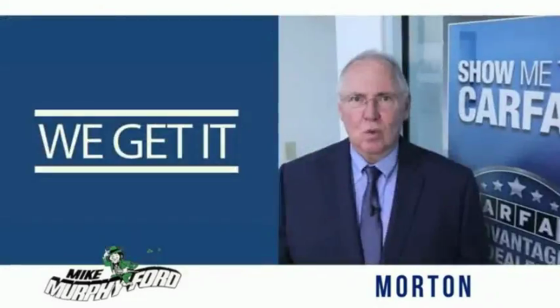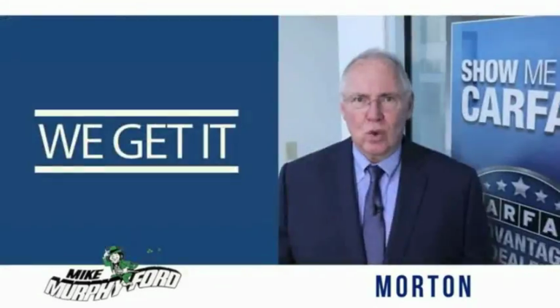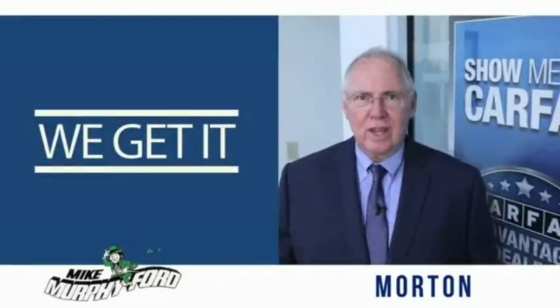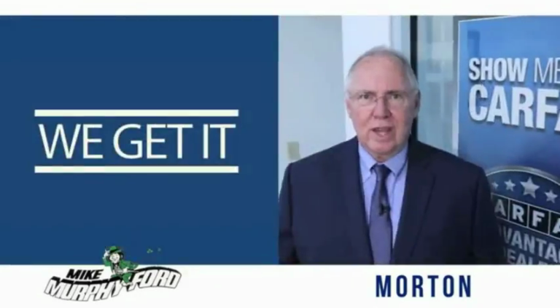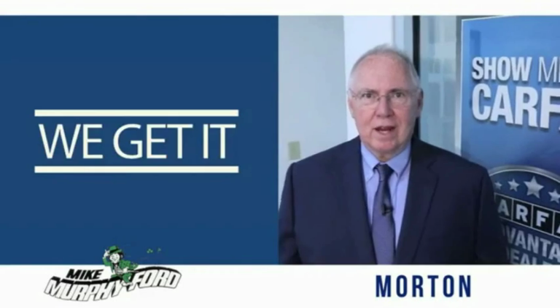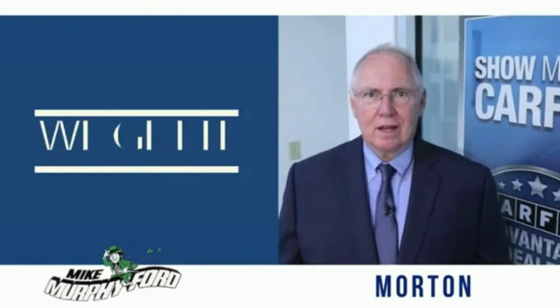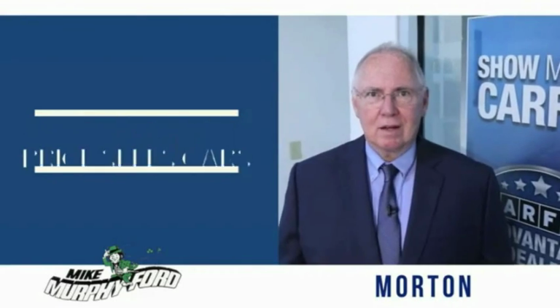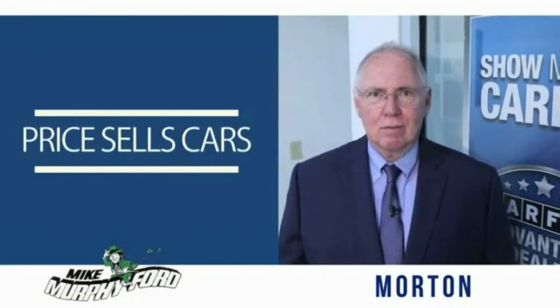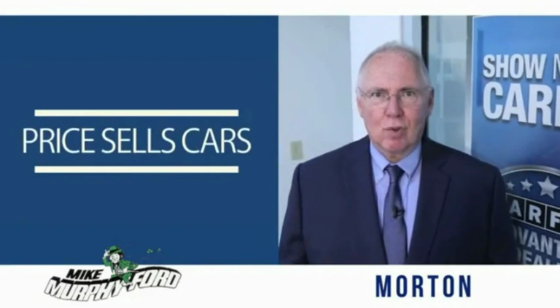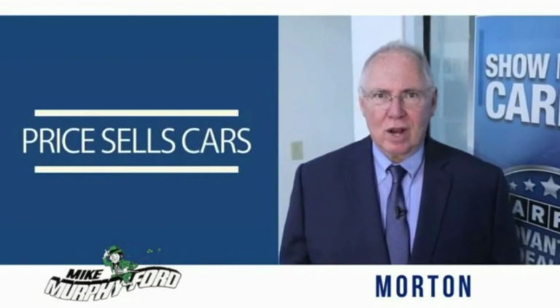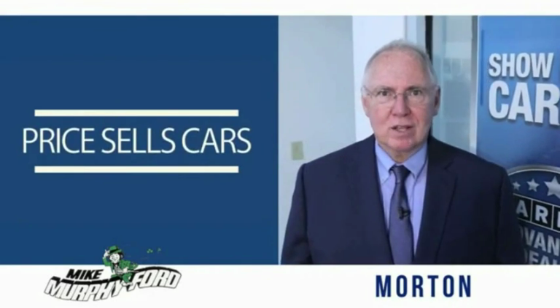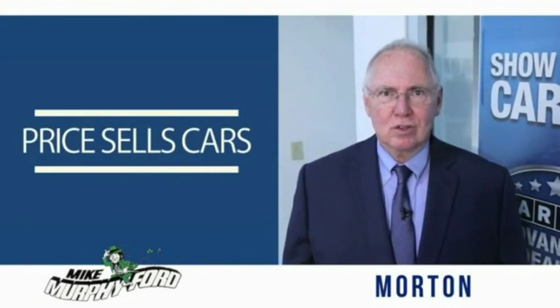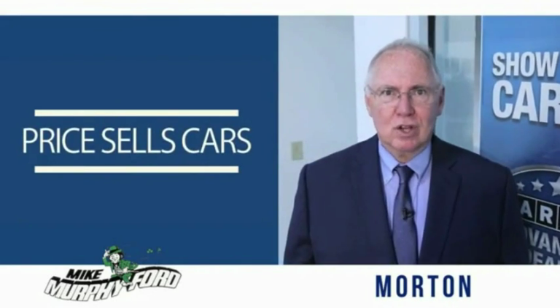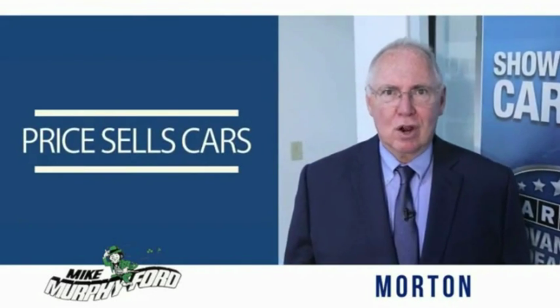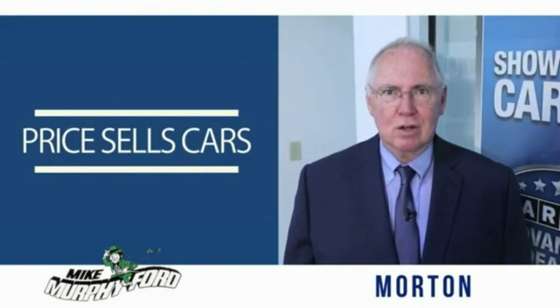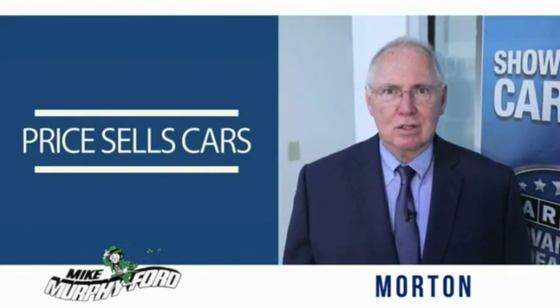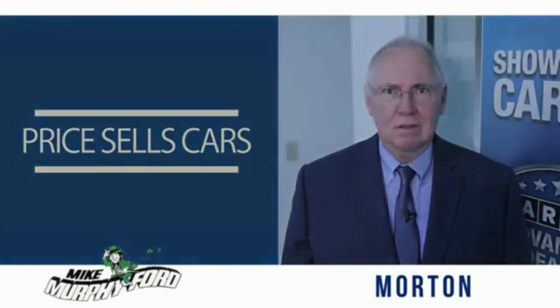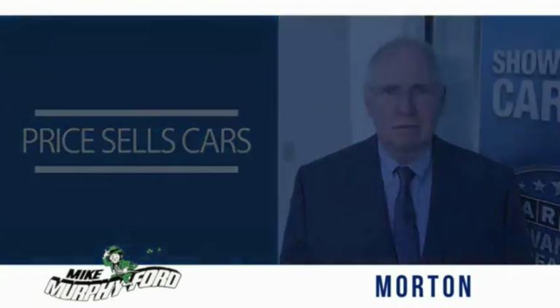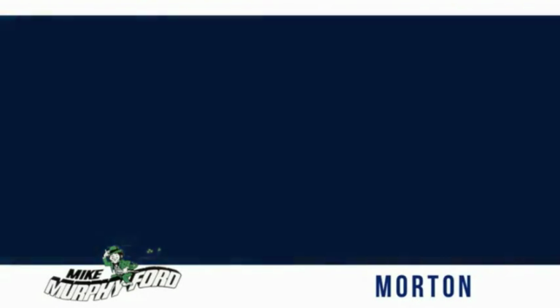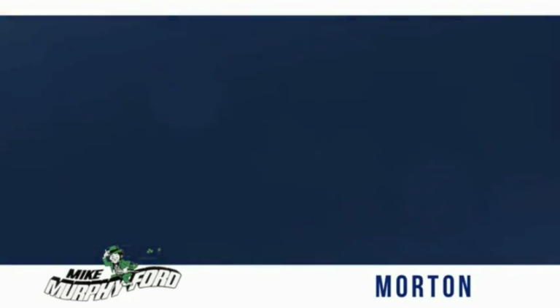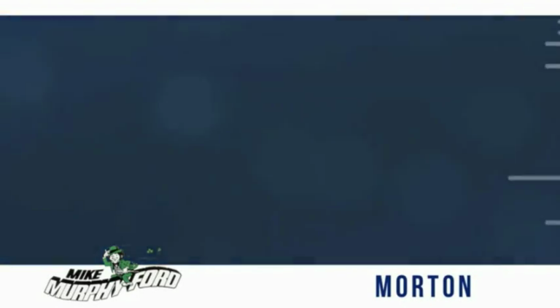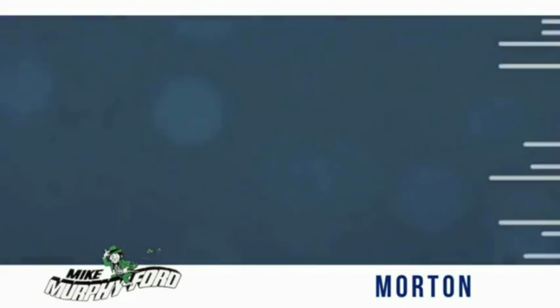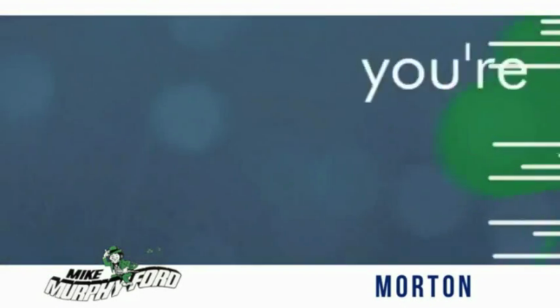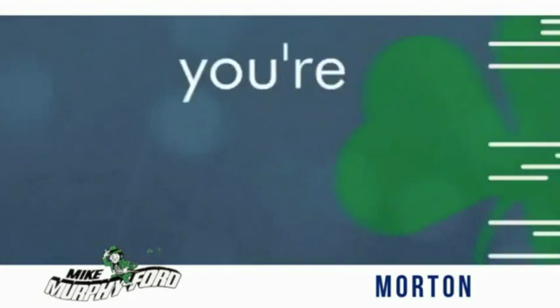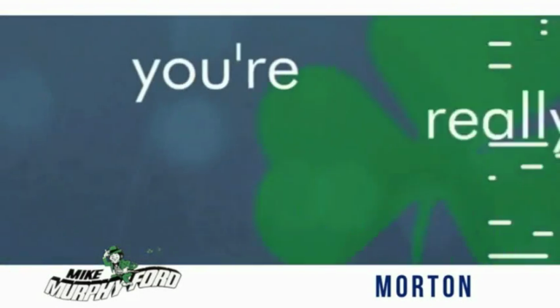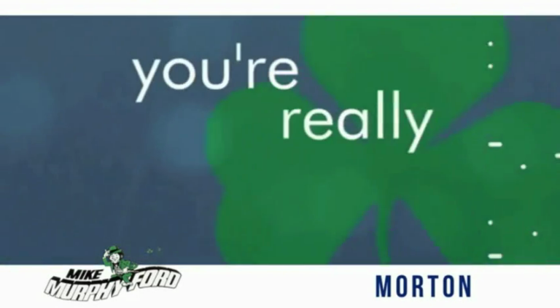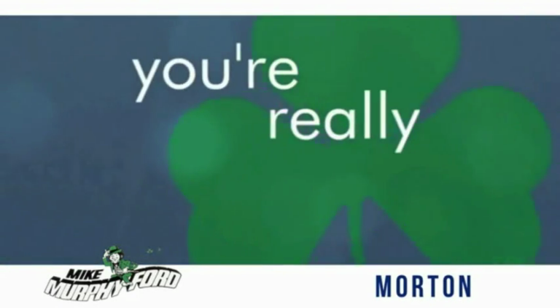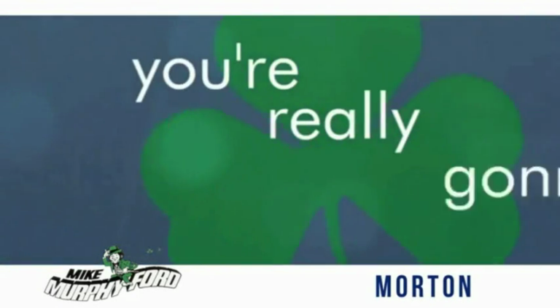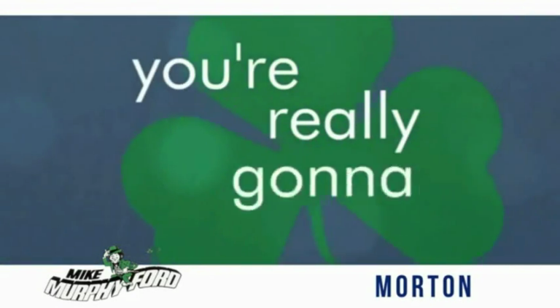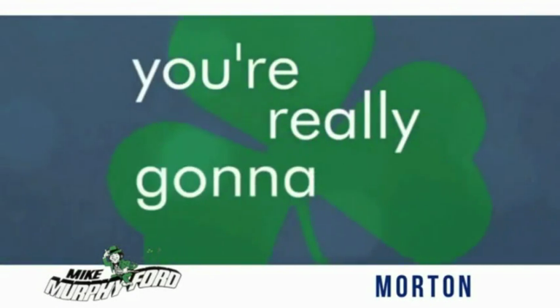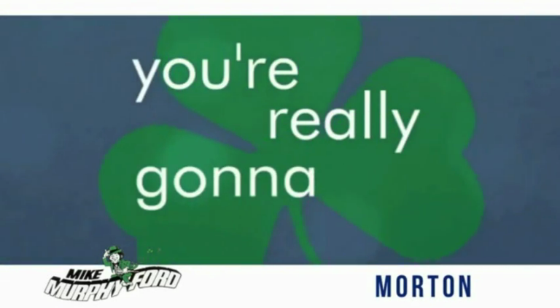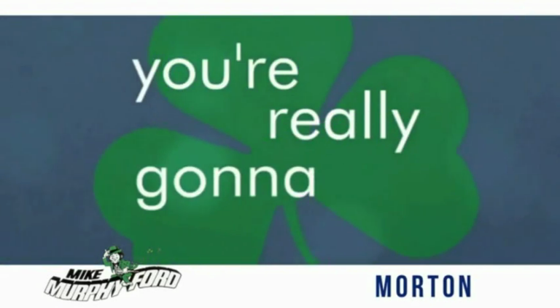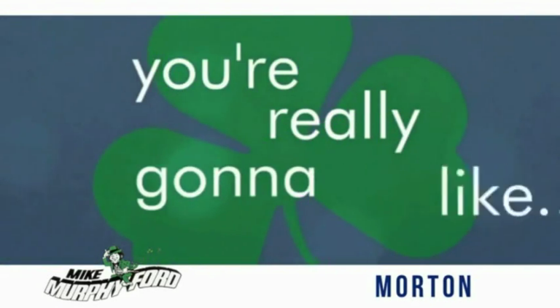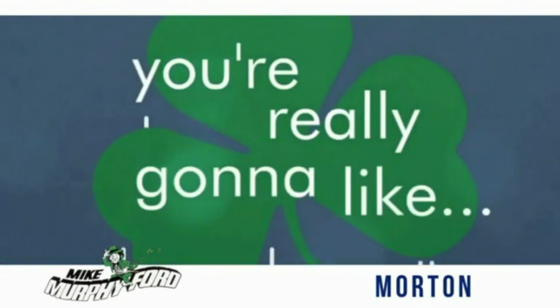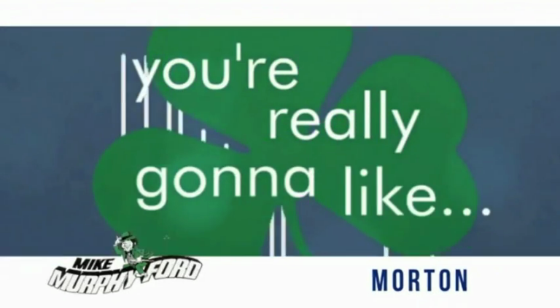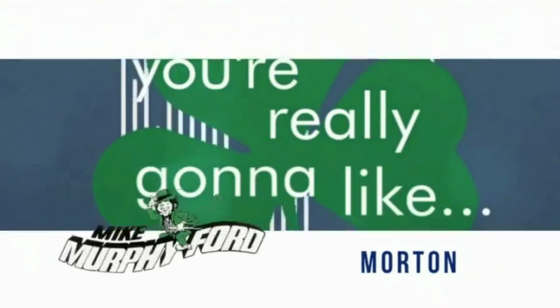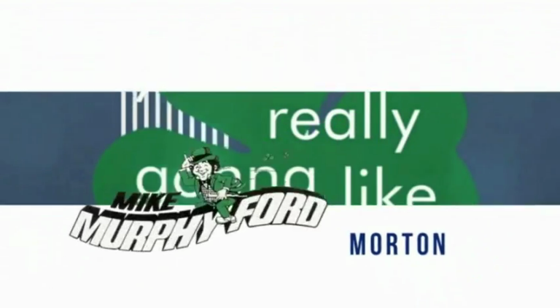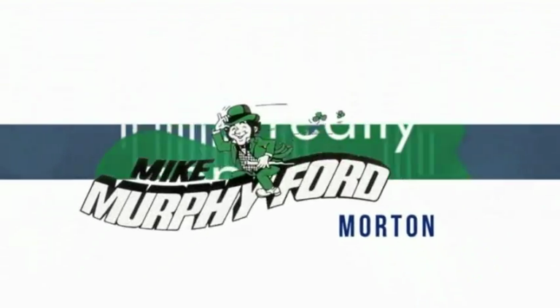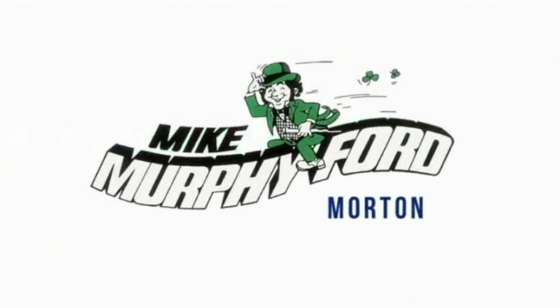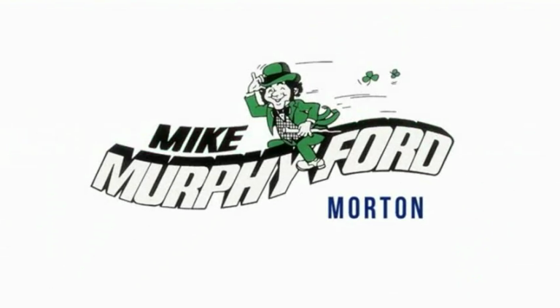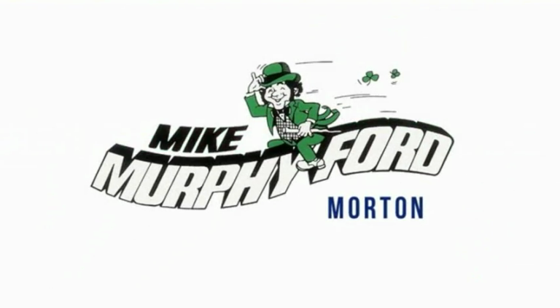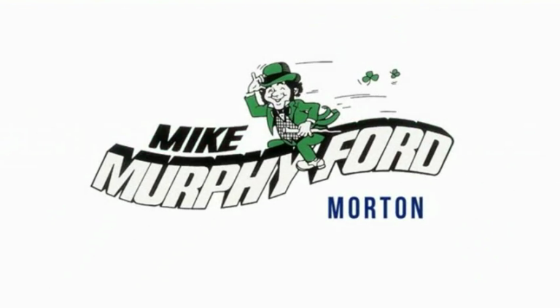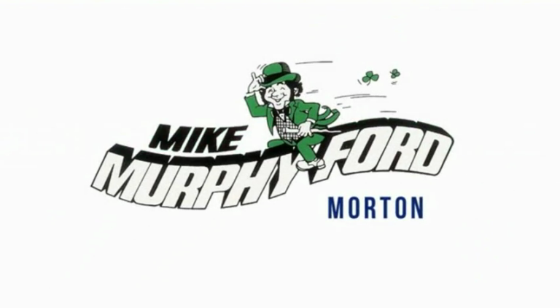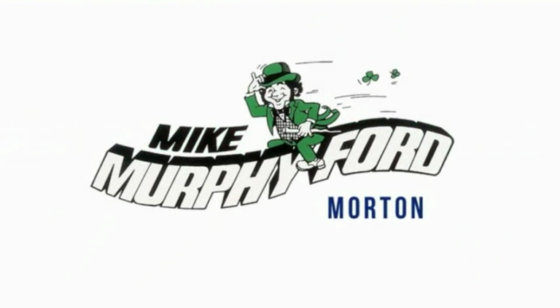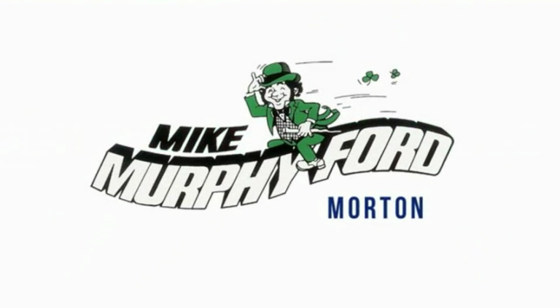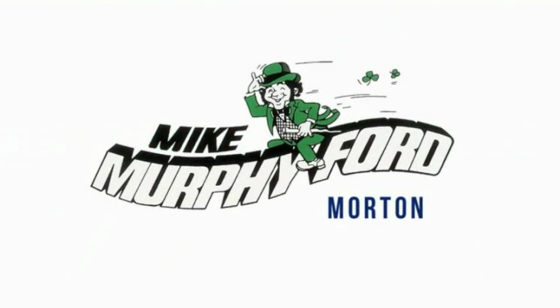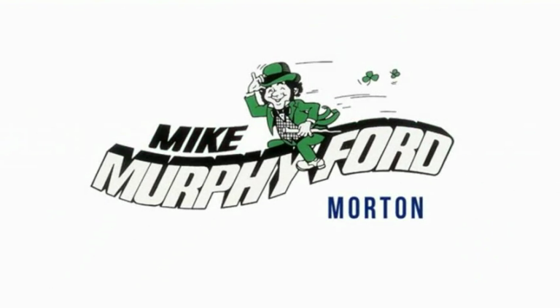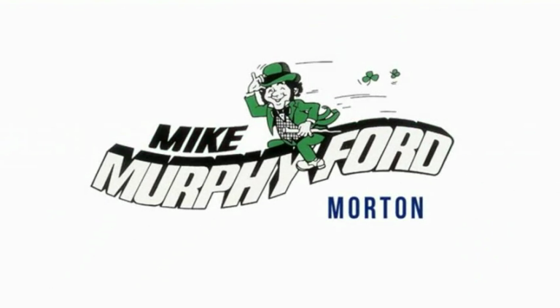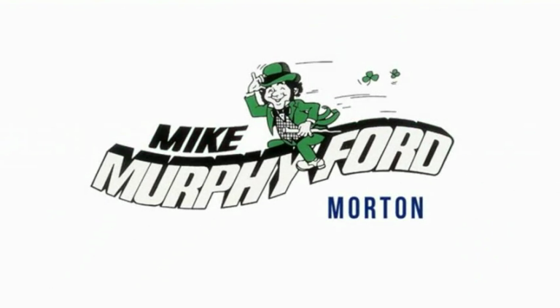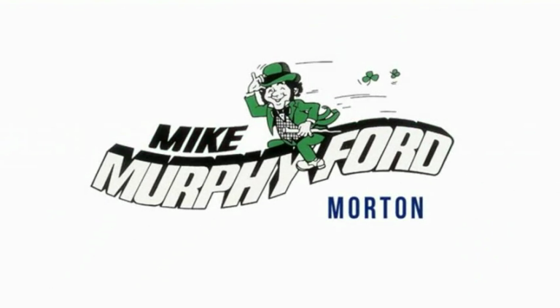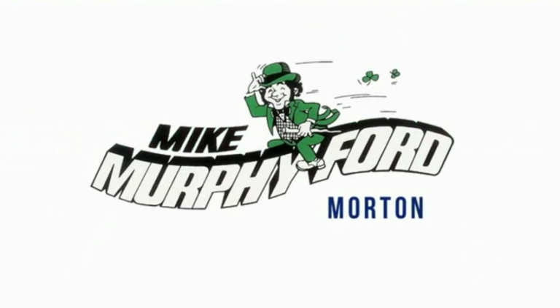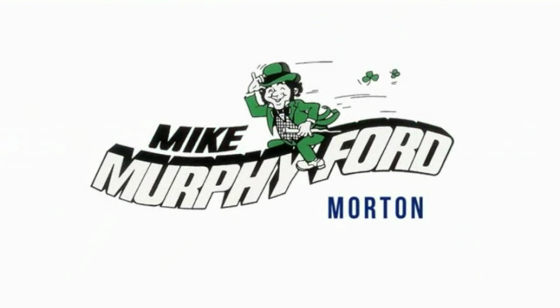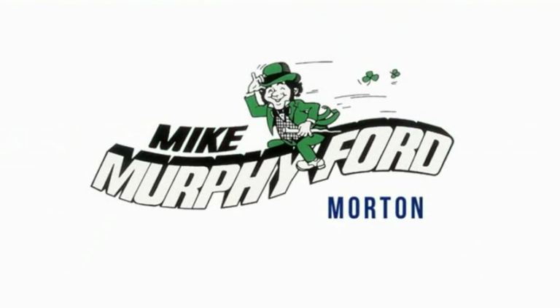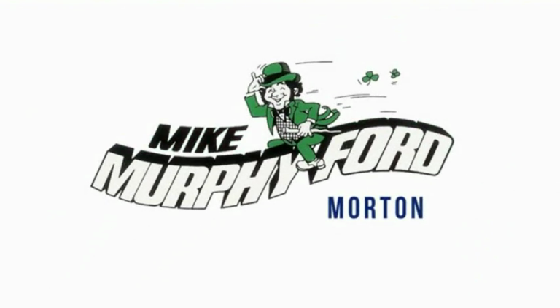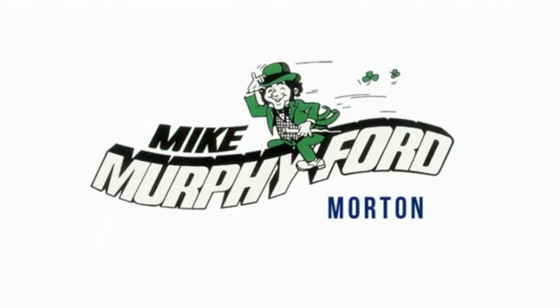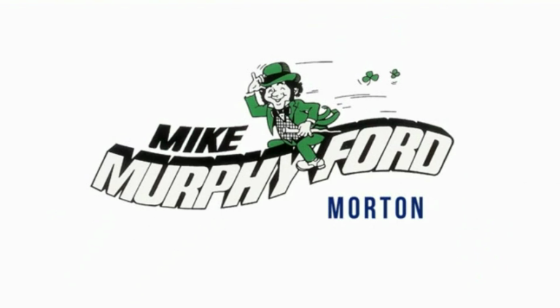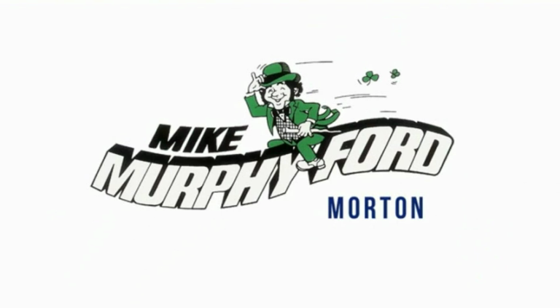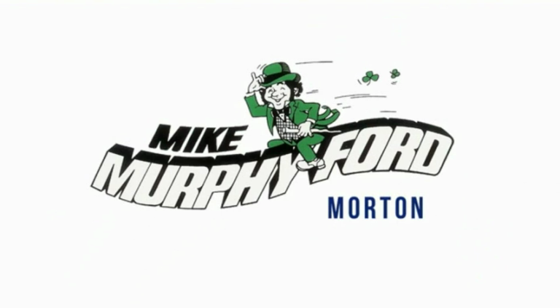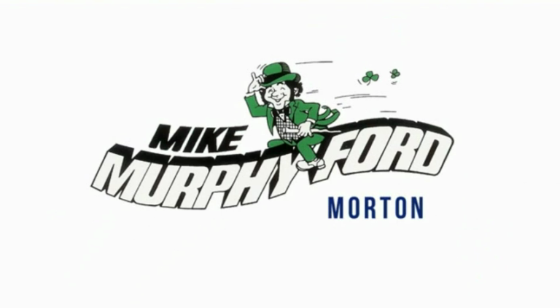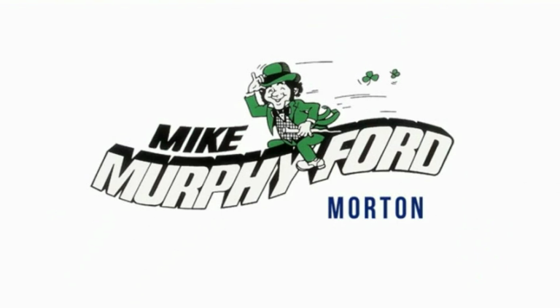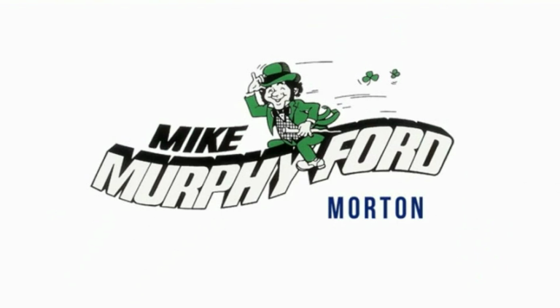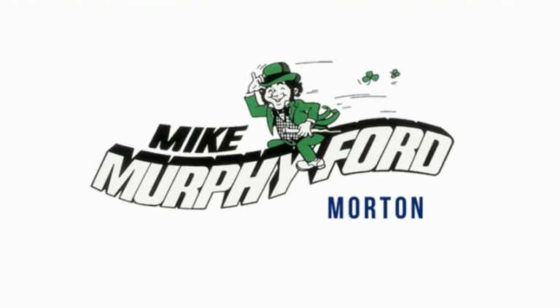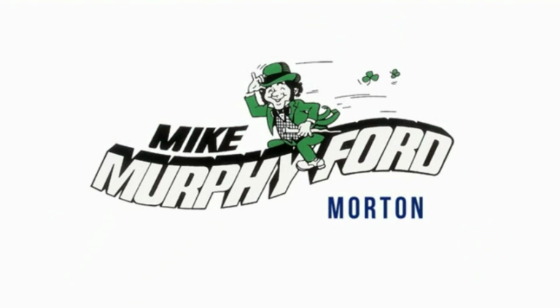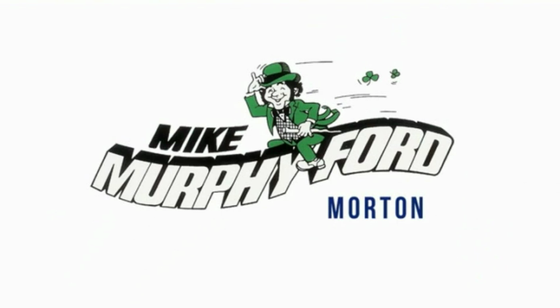We get it. You're really gonna like buying from Mike Murphy Ford.